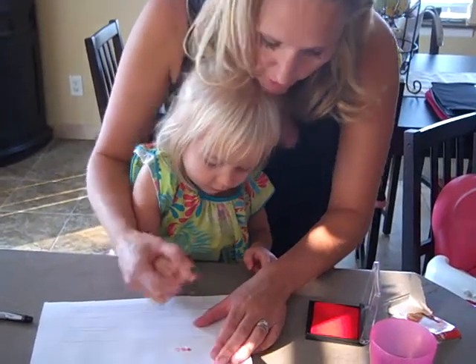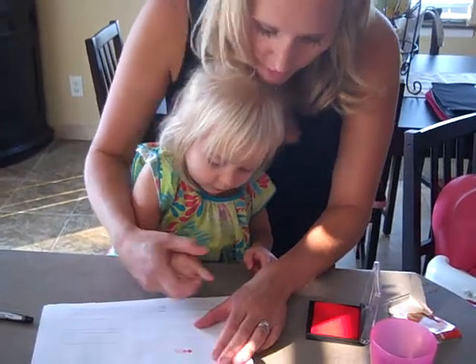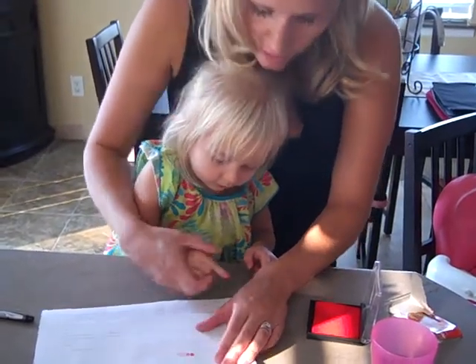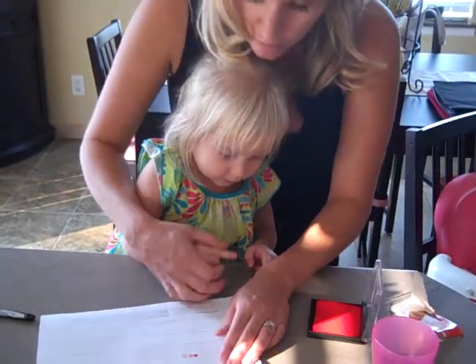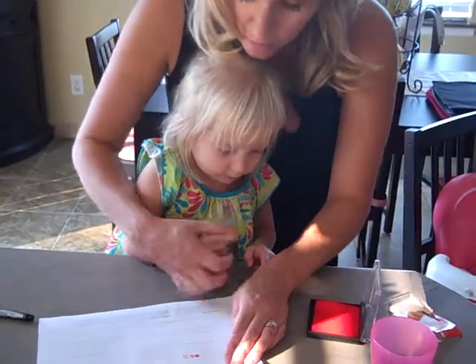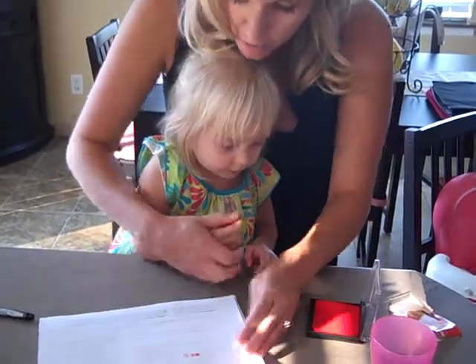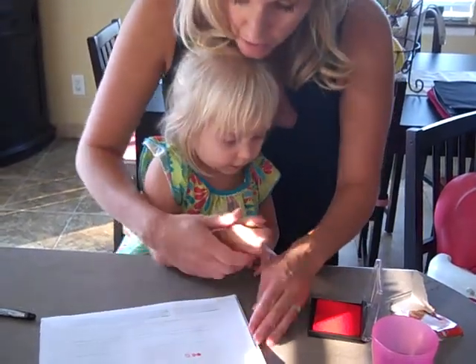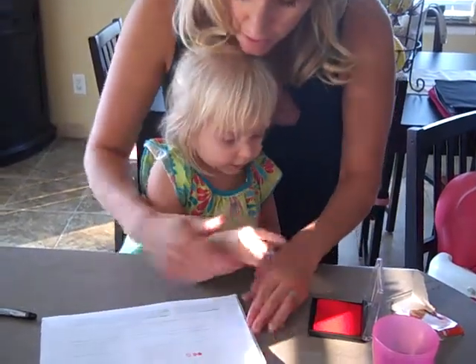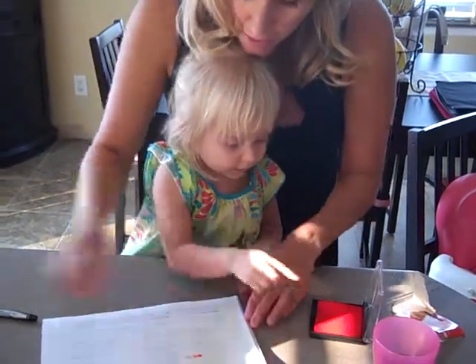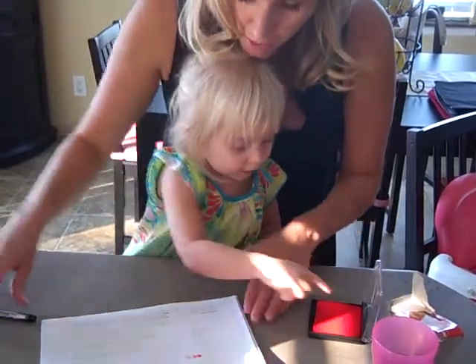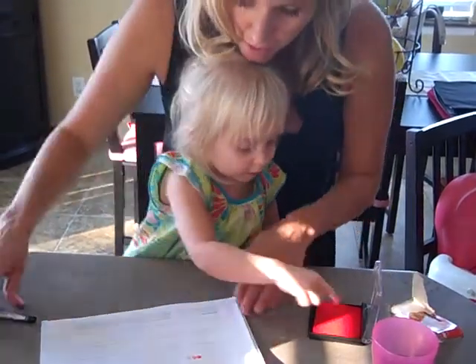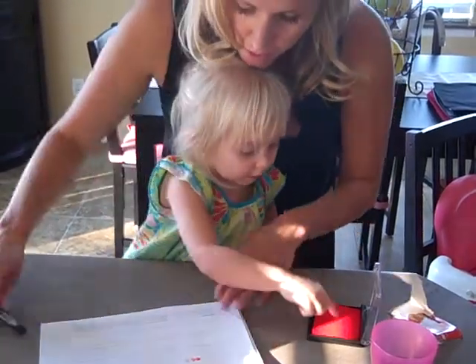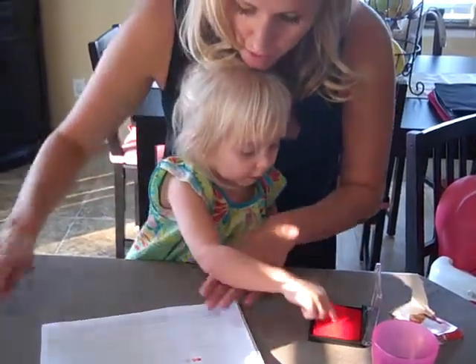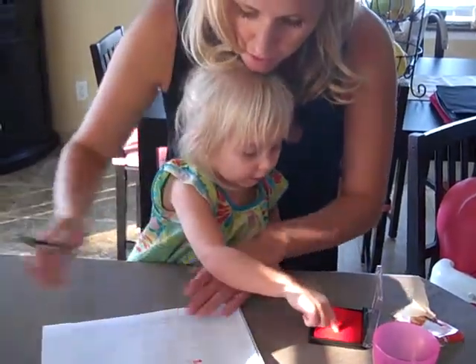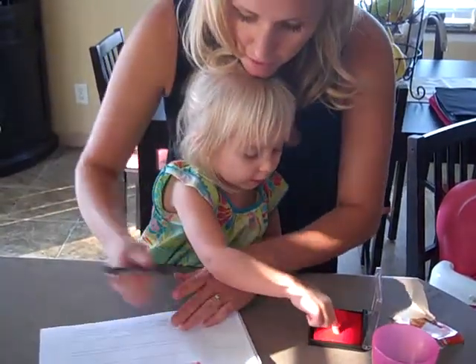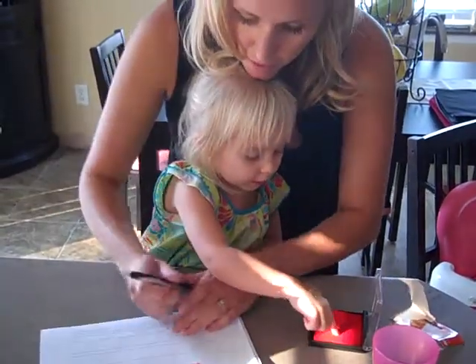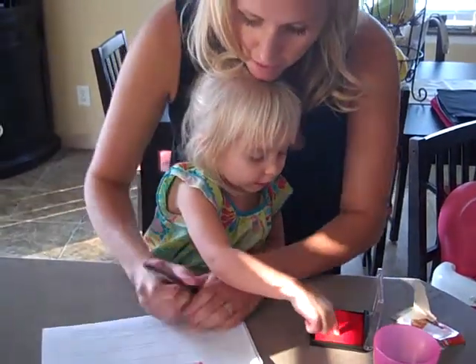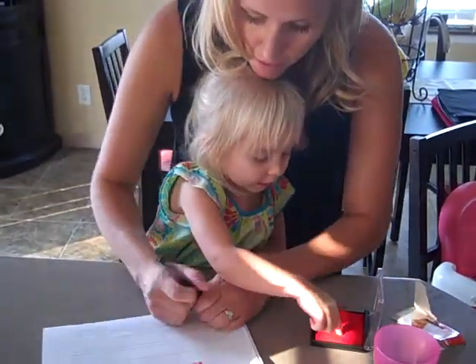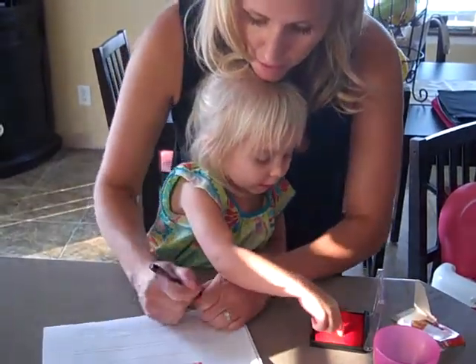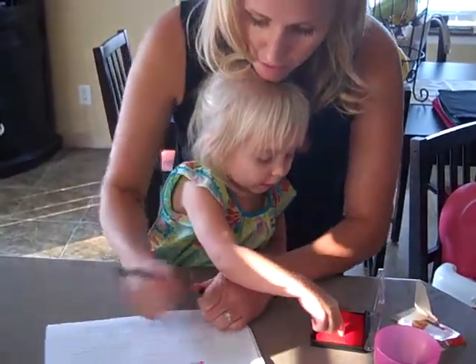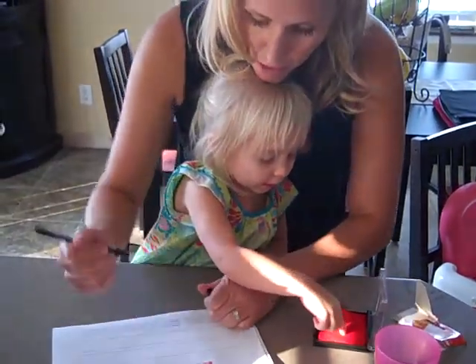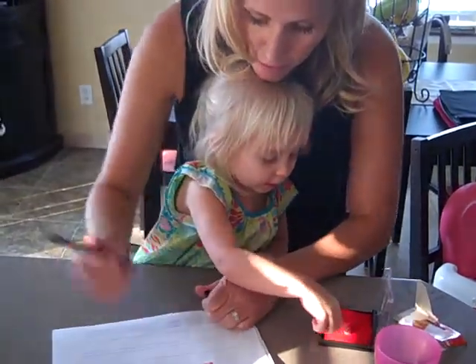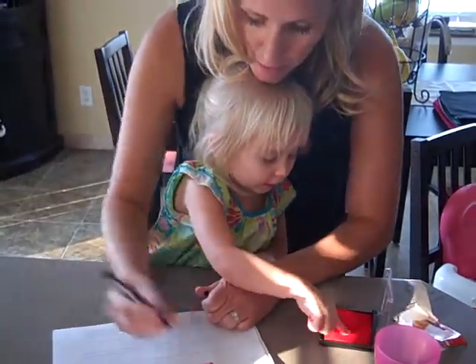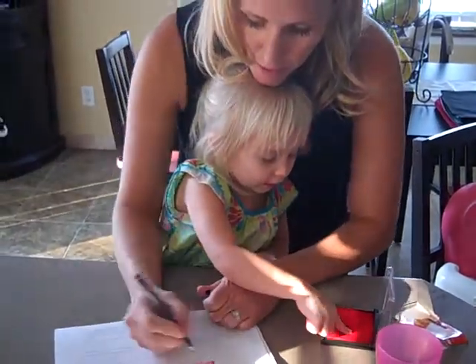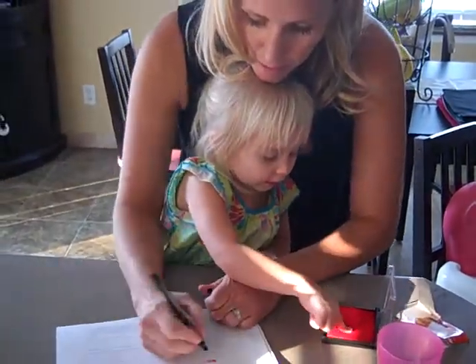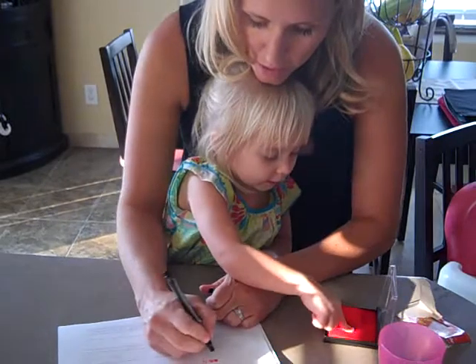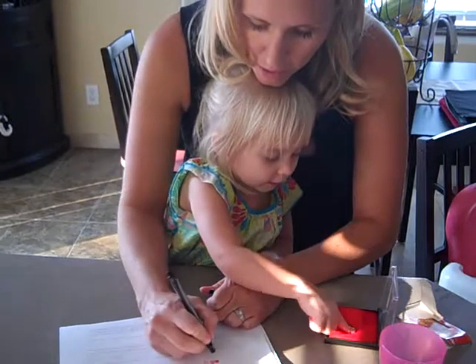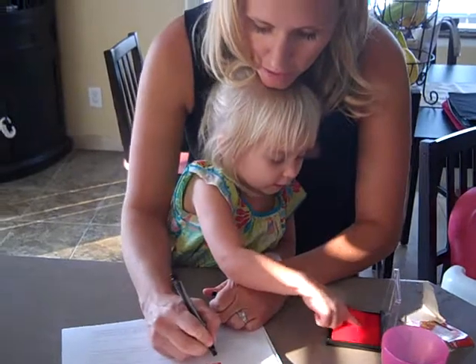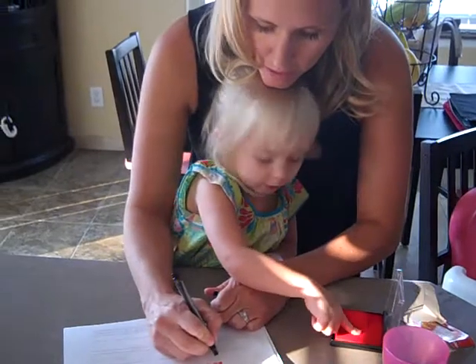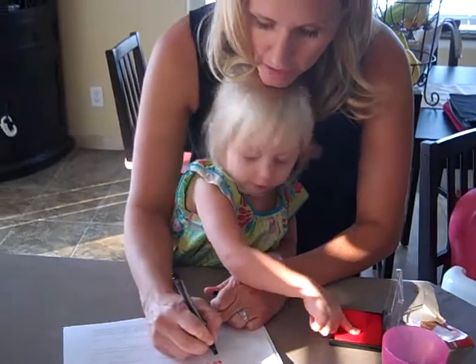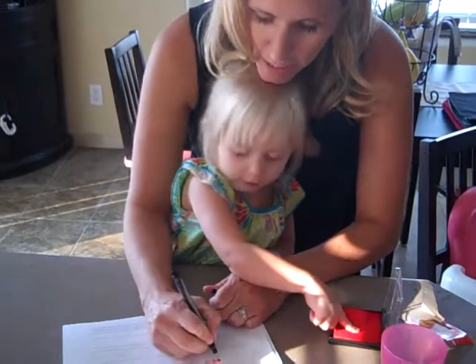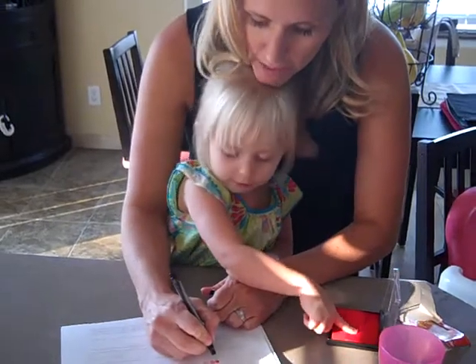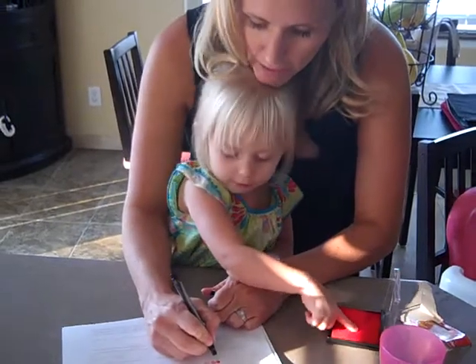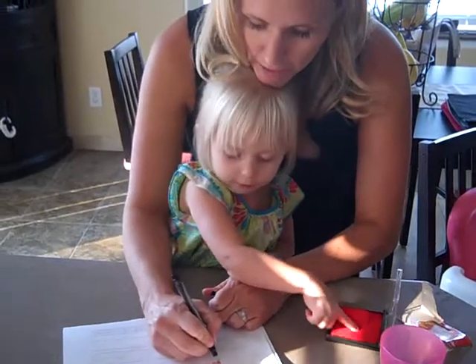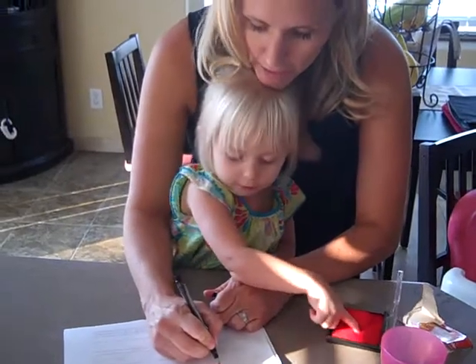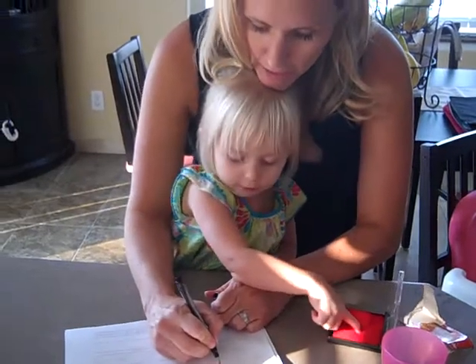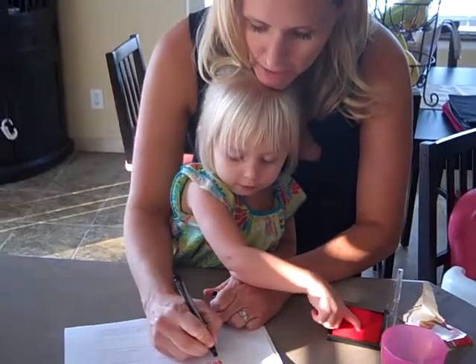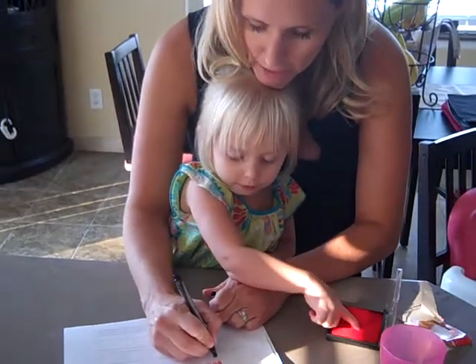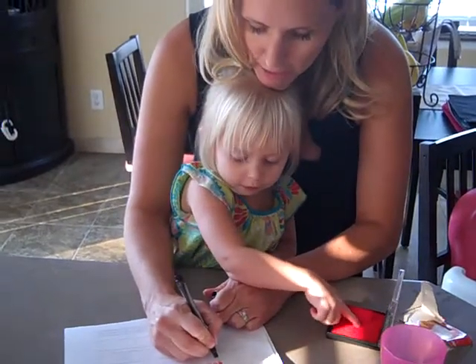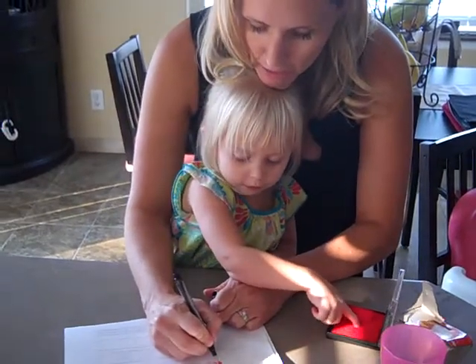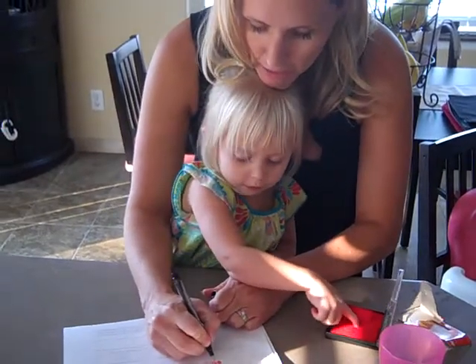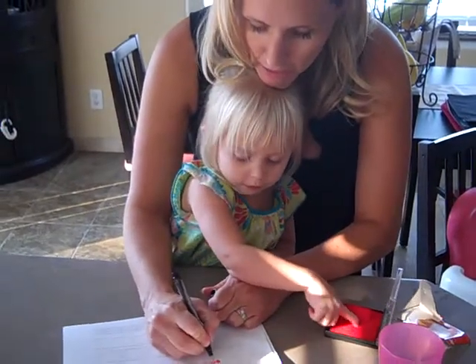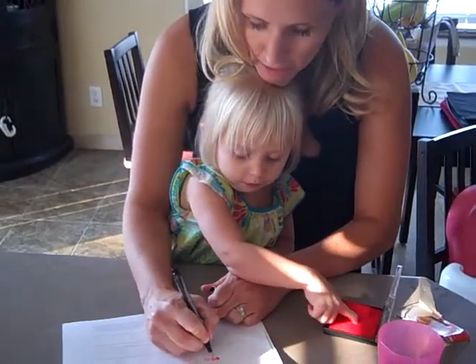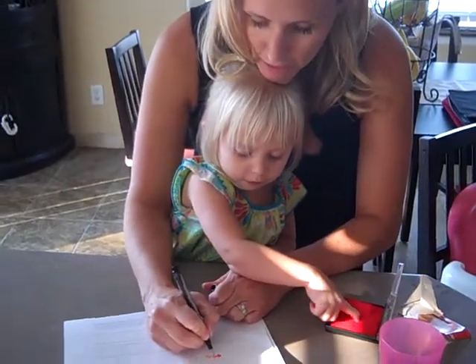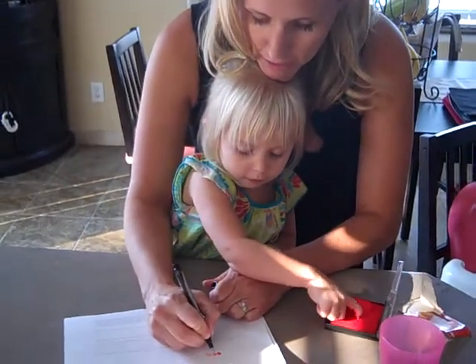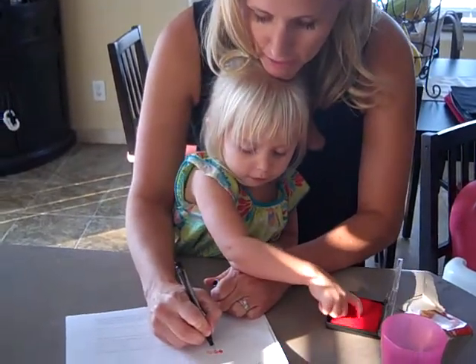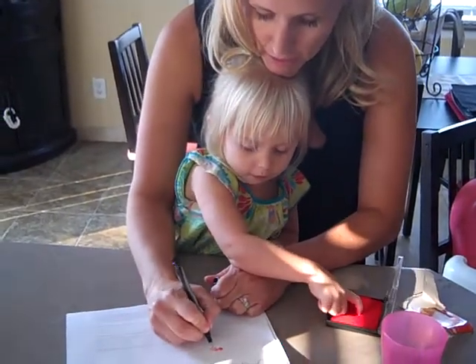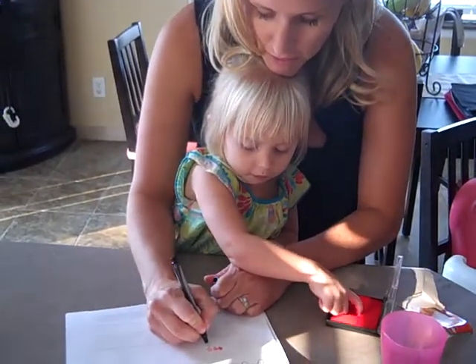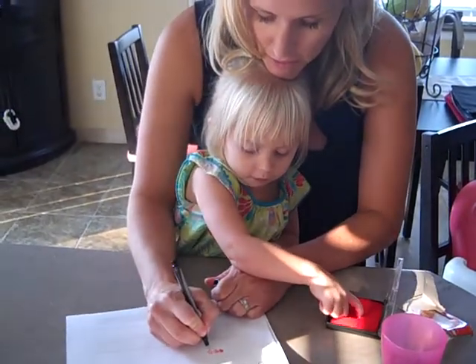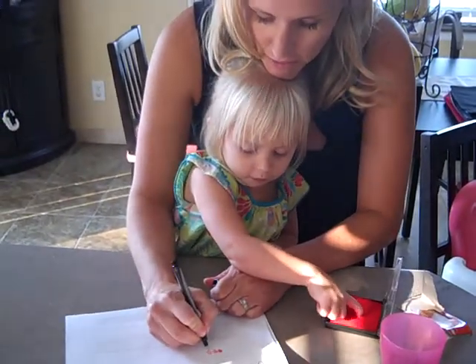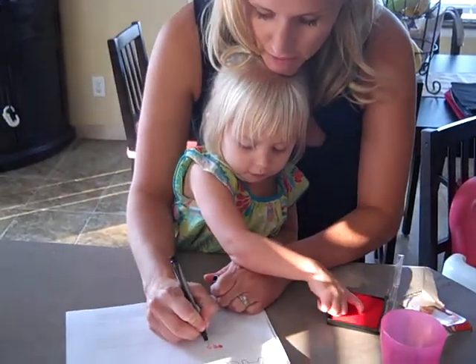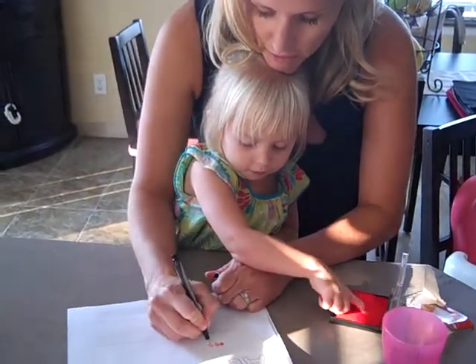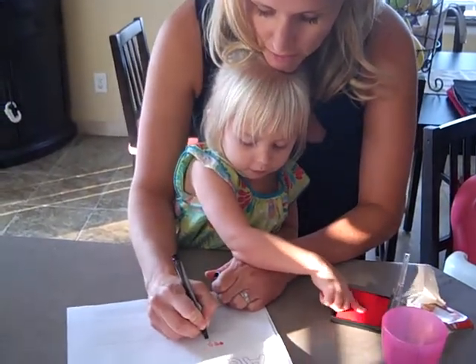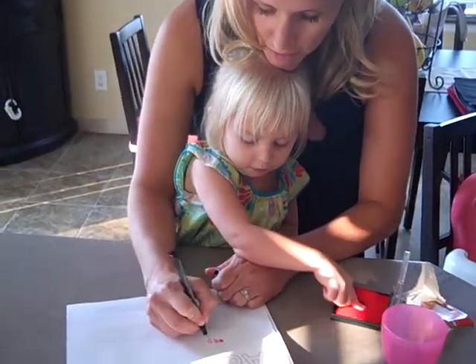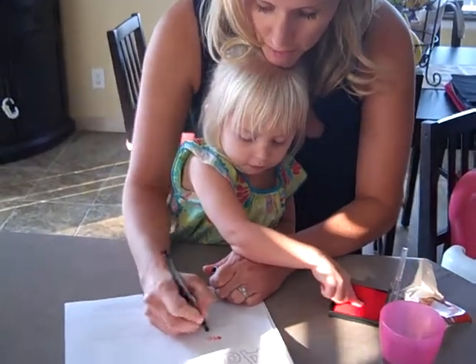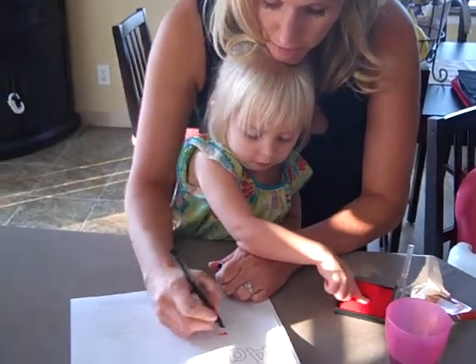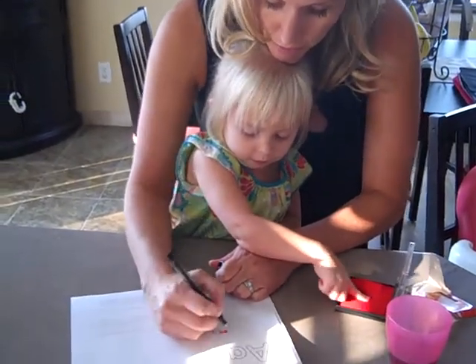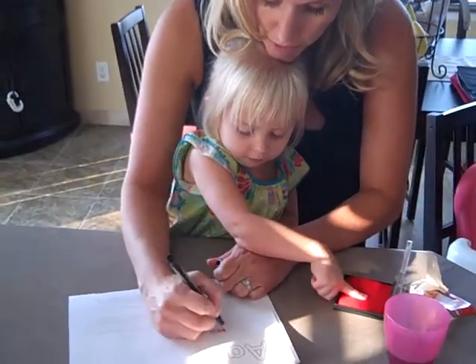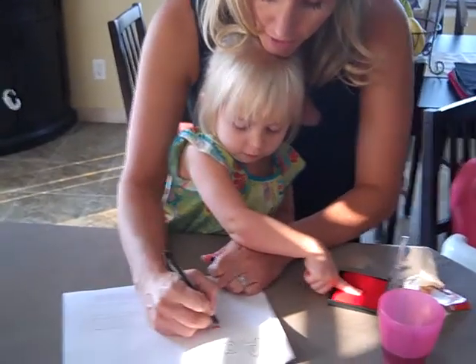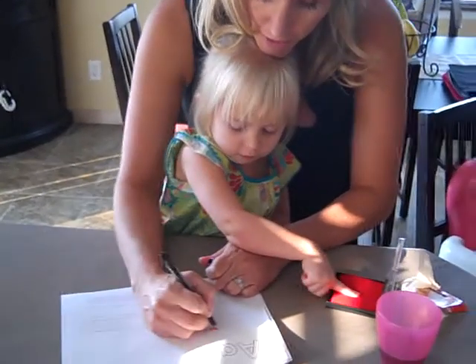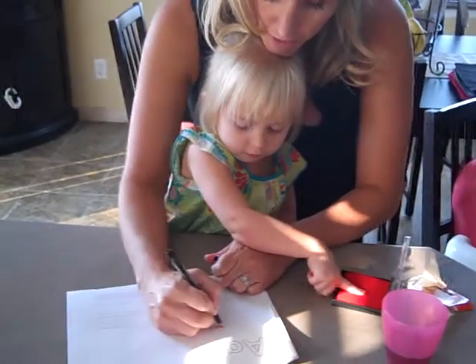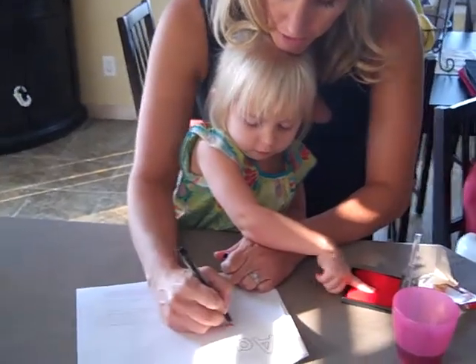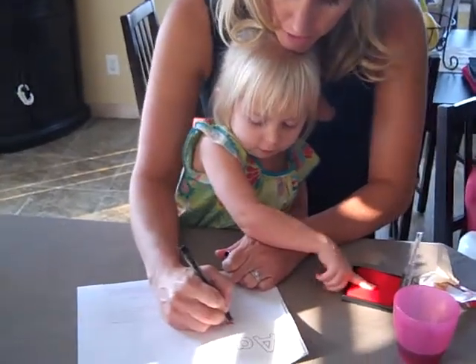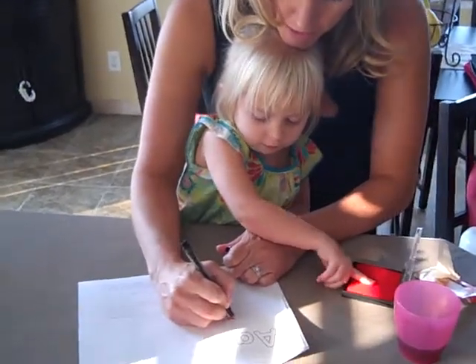Okay, now dip your finger in again. Watch mommy, I'm gonna draw little legs on your ant. And little antlers.